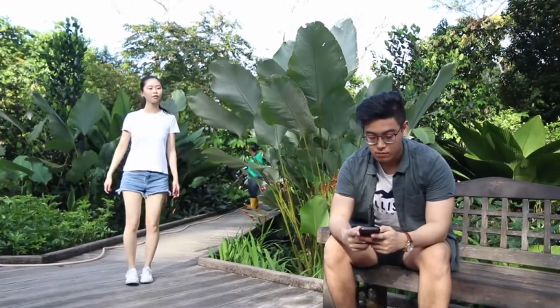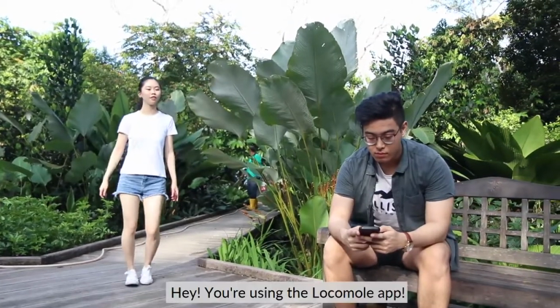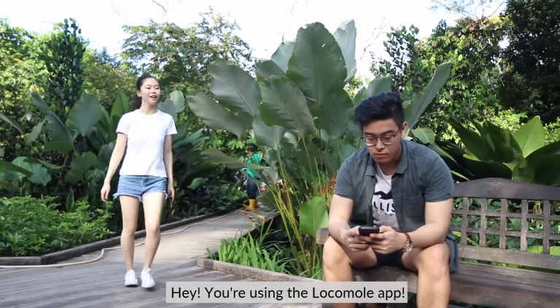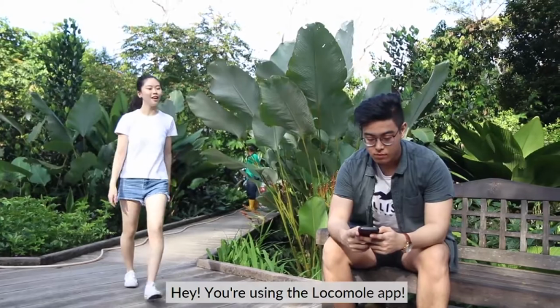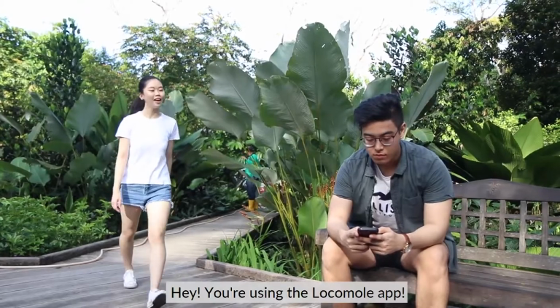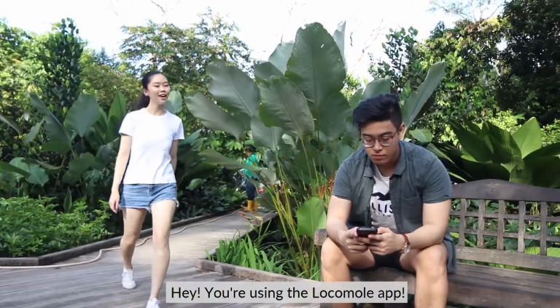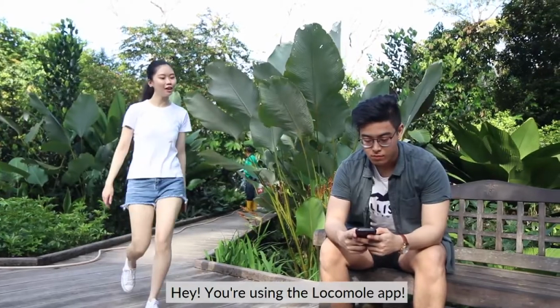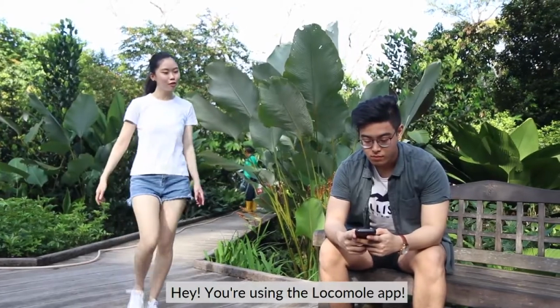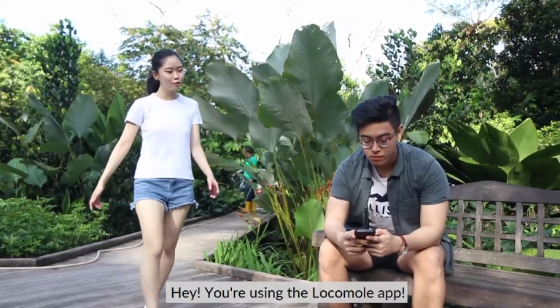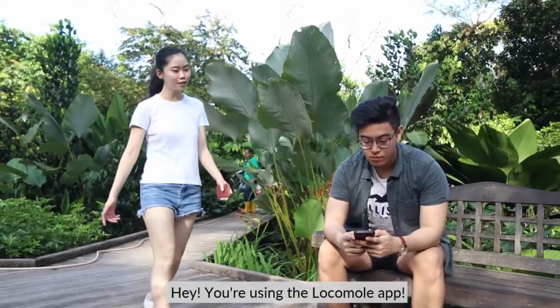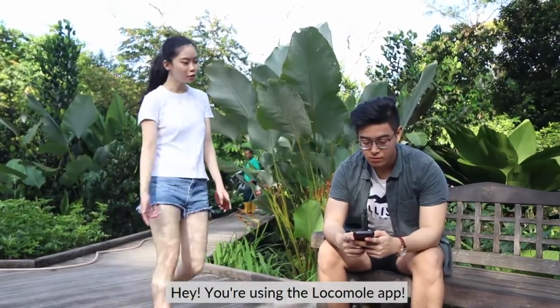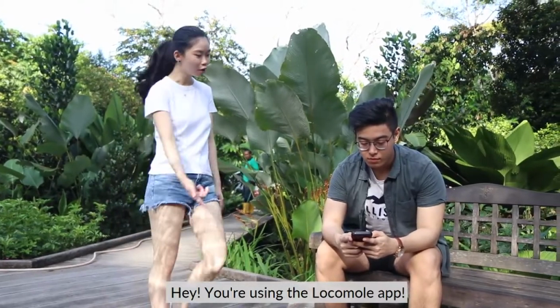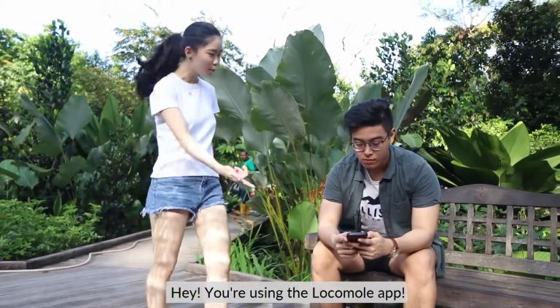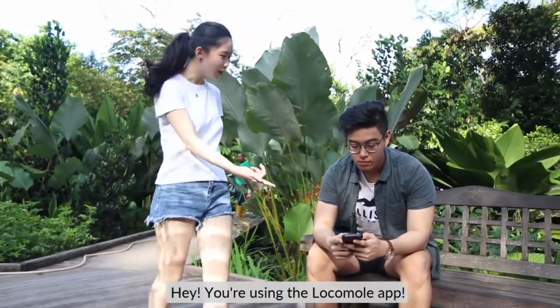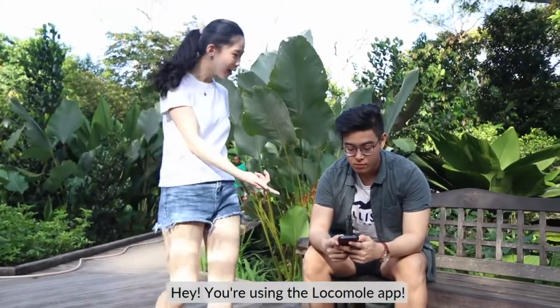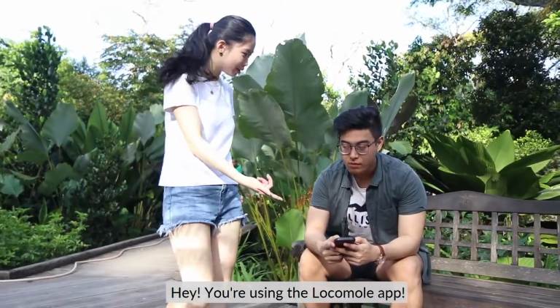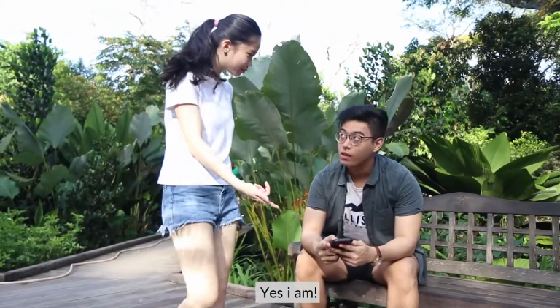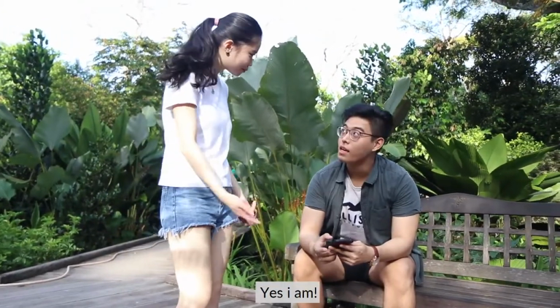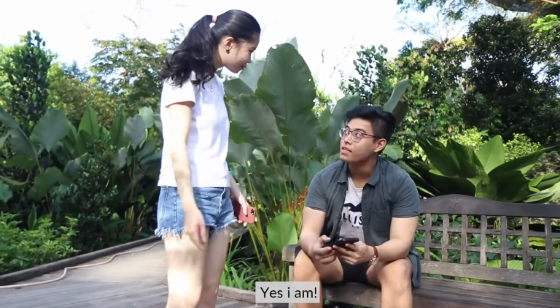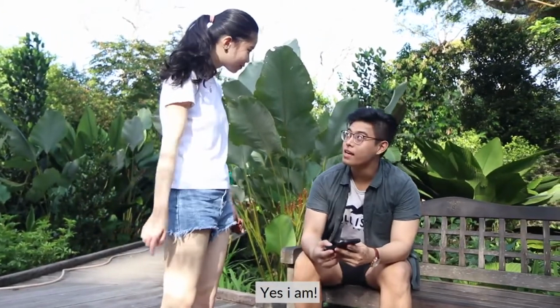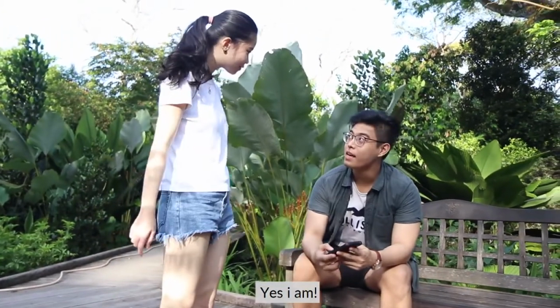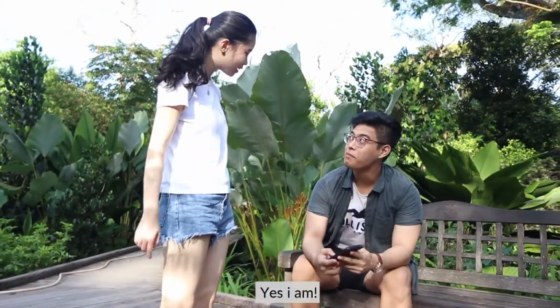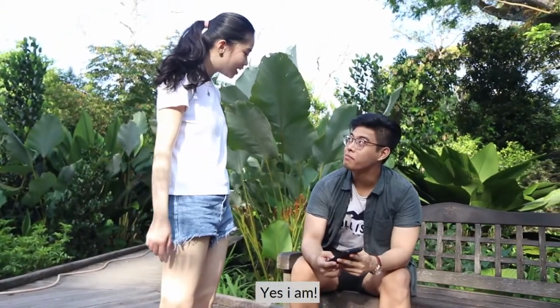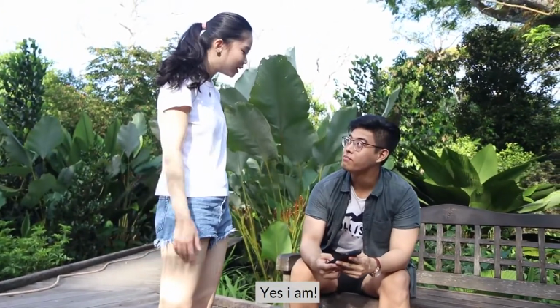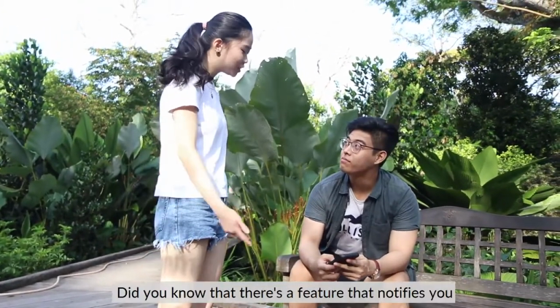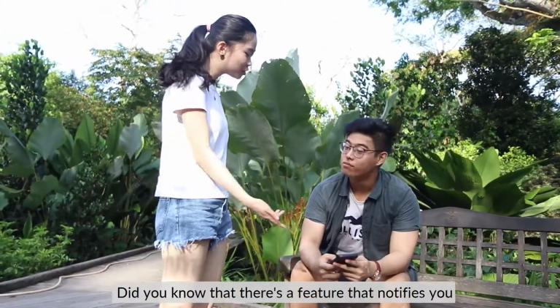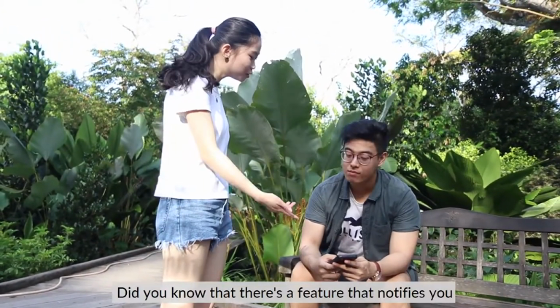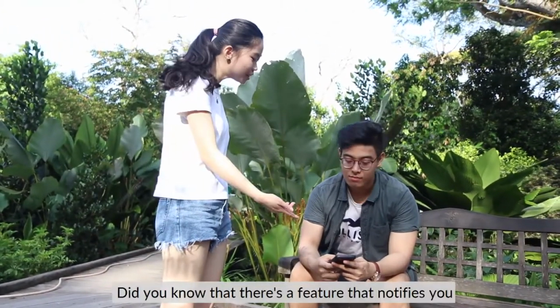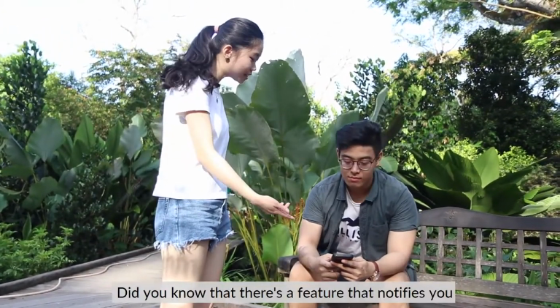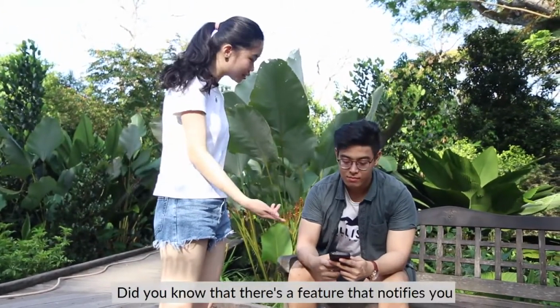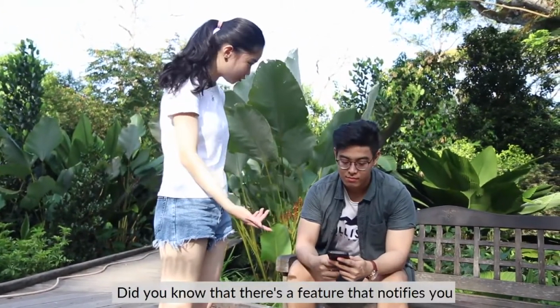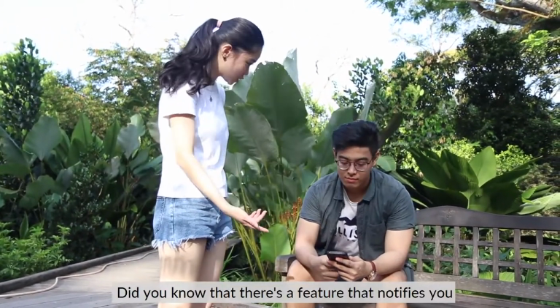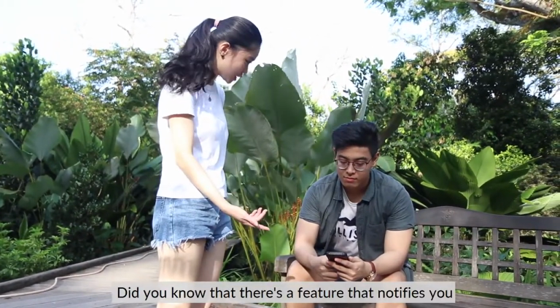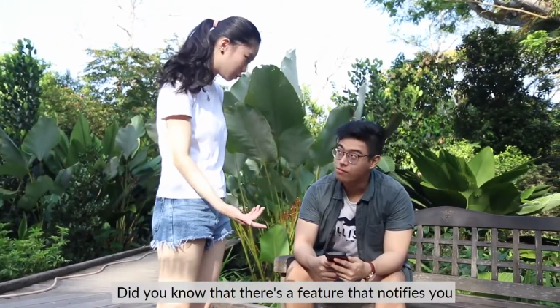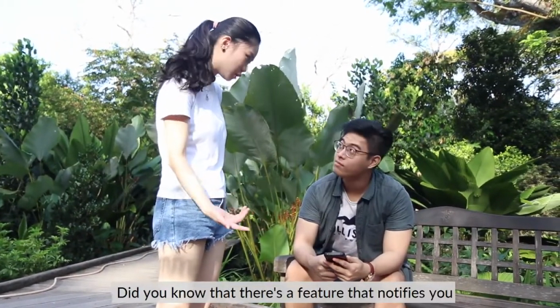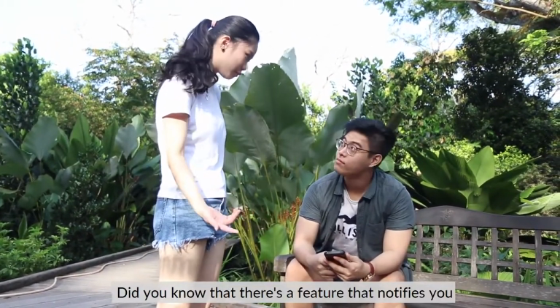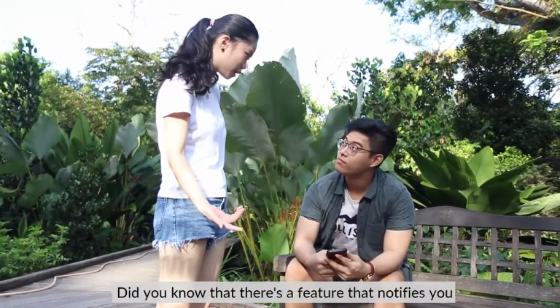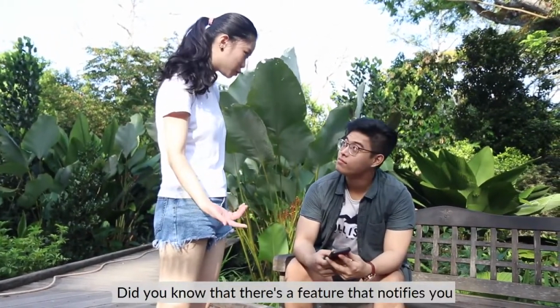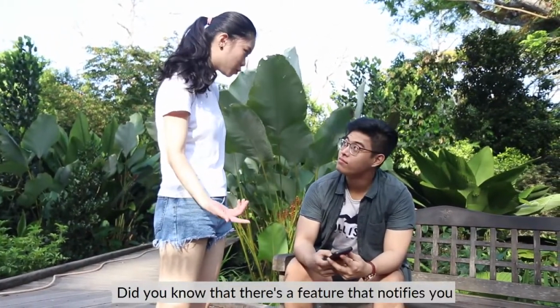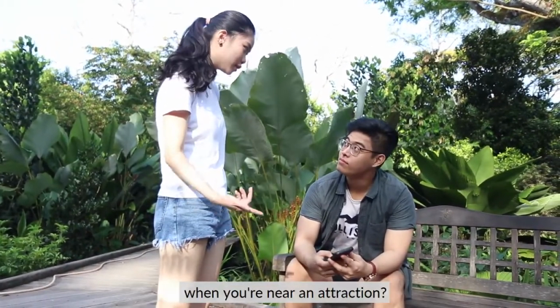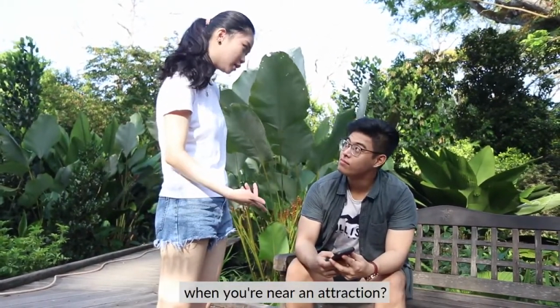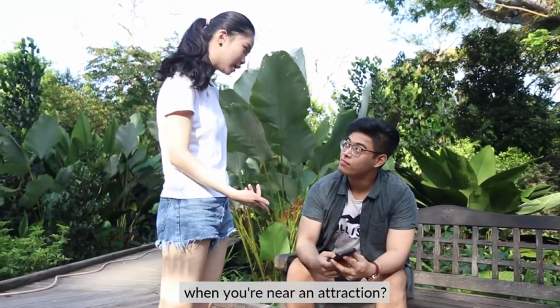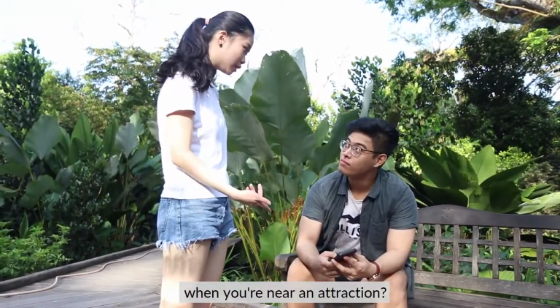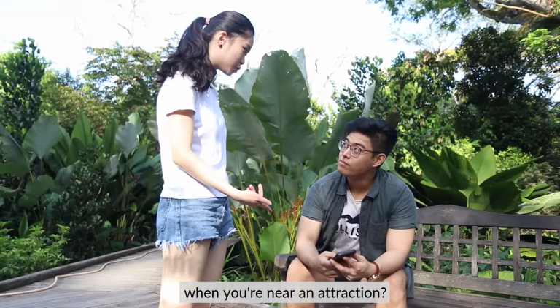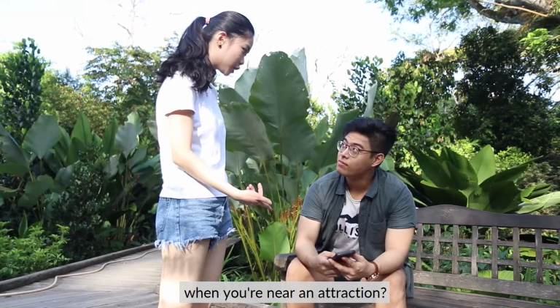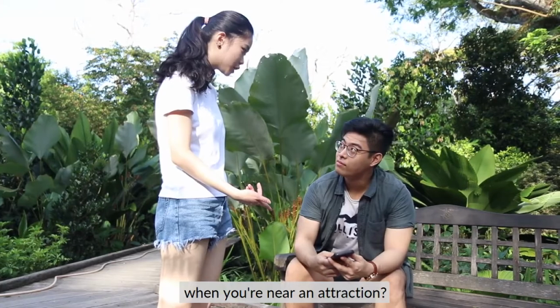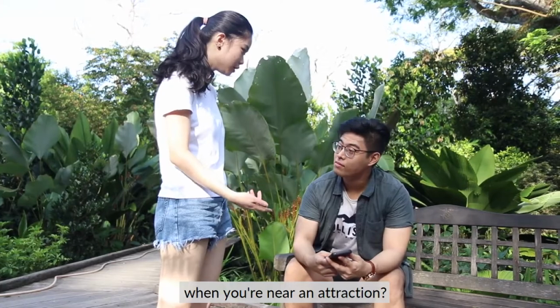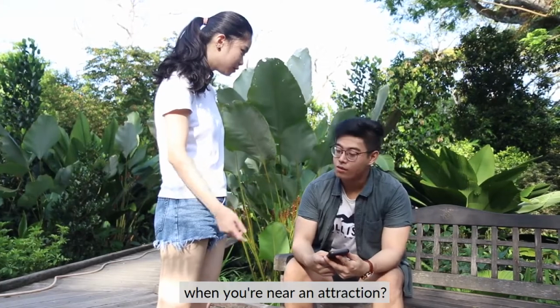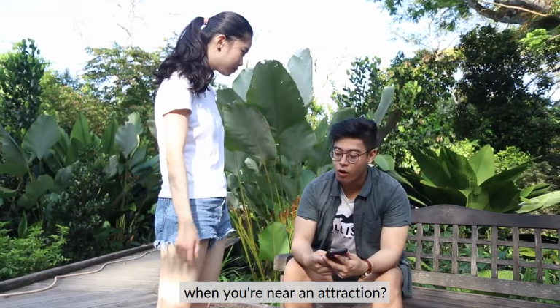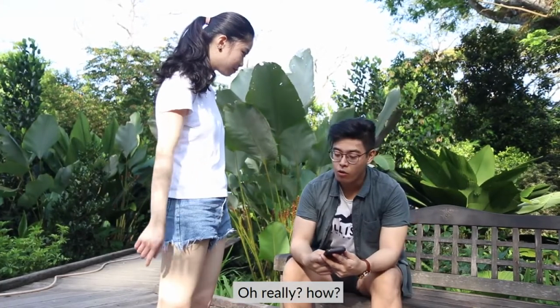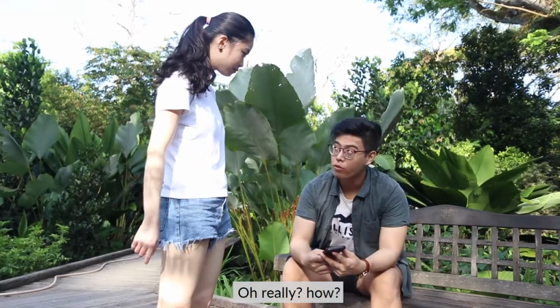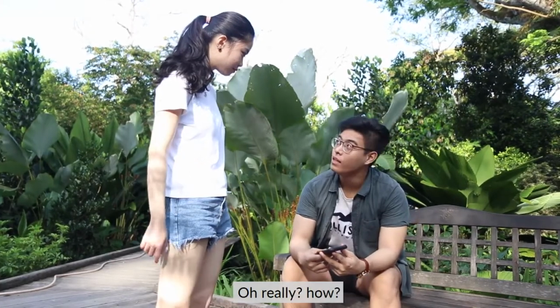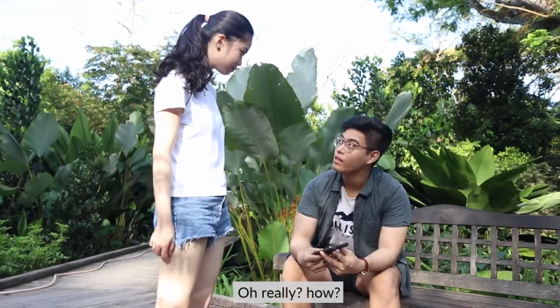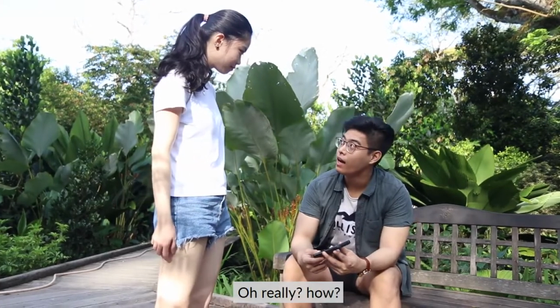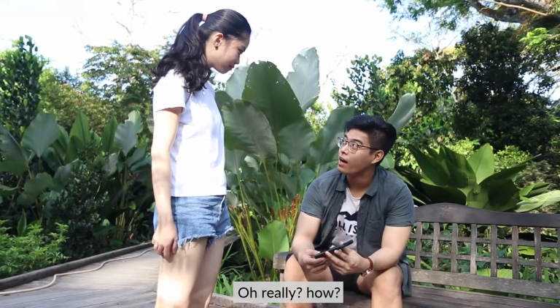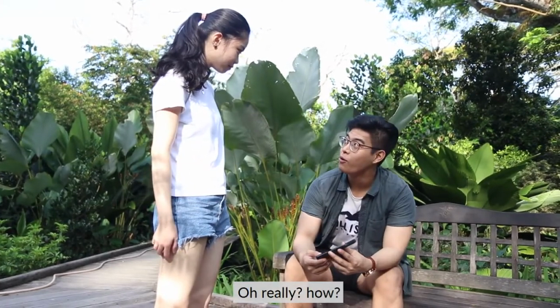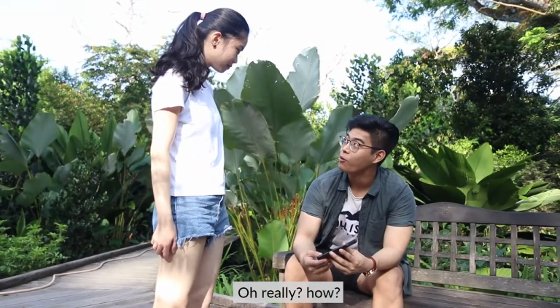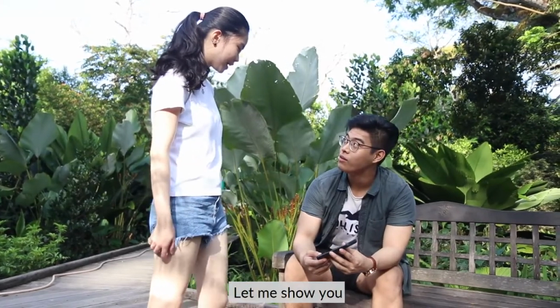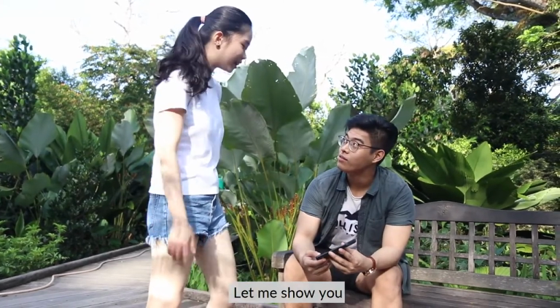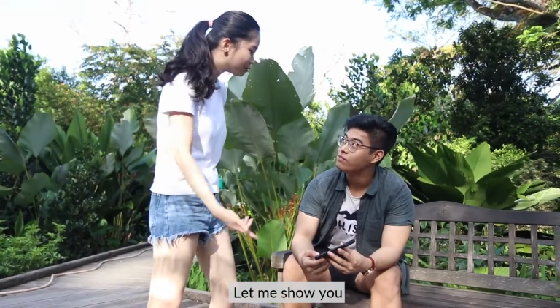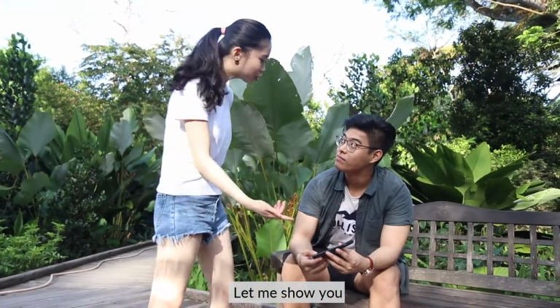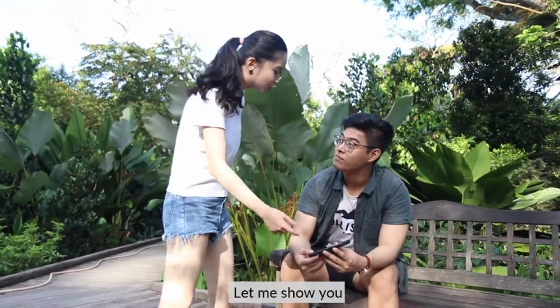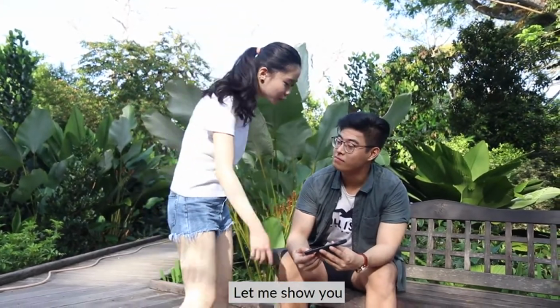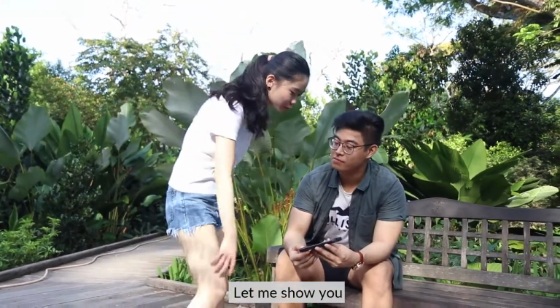Hey, you're using the Locomole app! Yes, I am! Did you know that there's a feature that notifies you when you're near an attraction? Oh really? How? Let me show you!